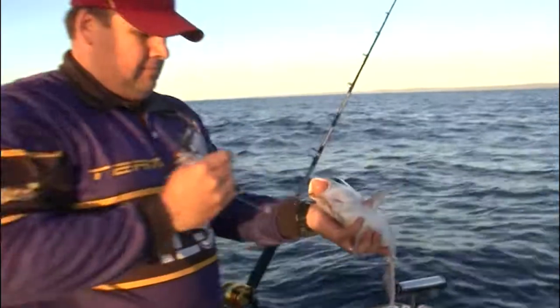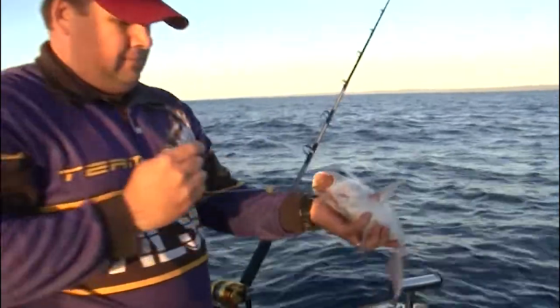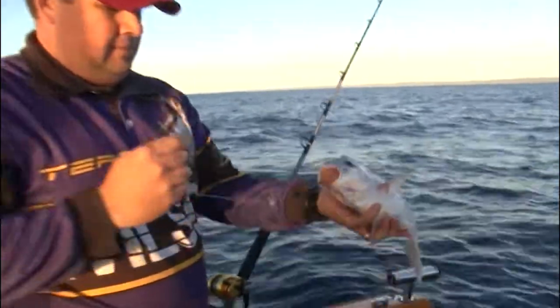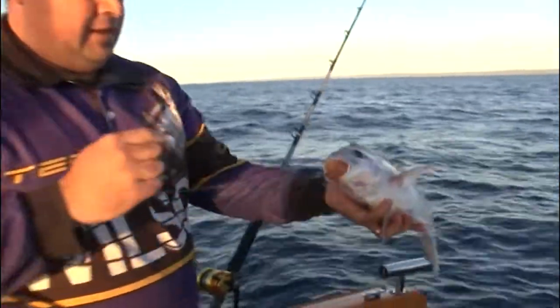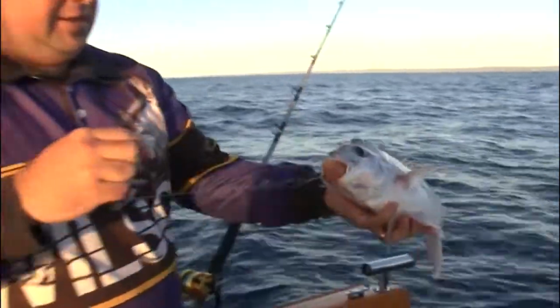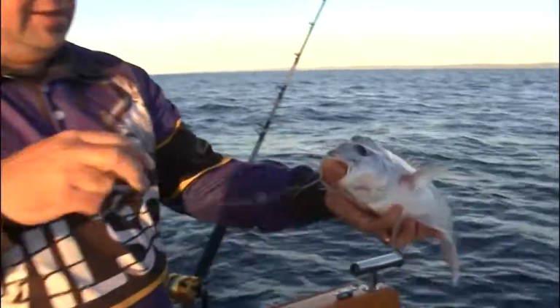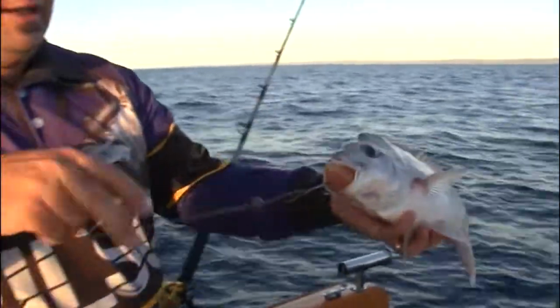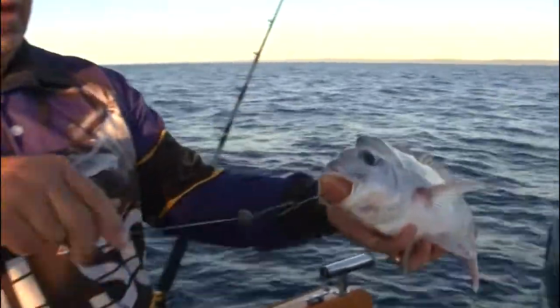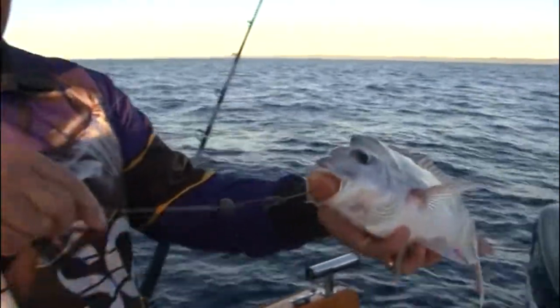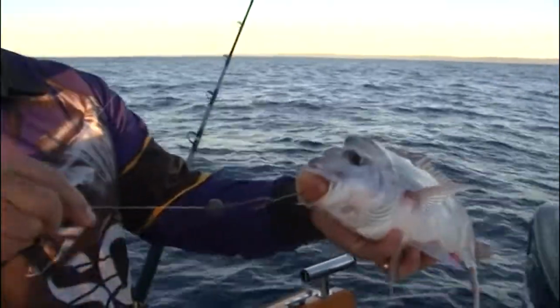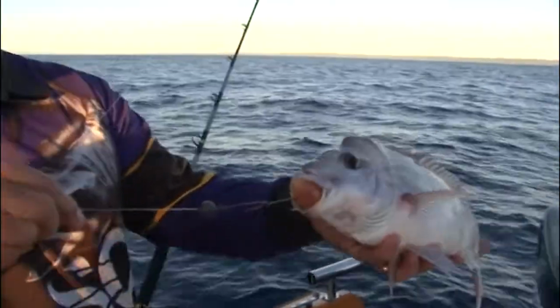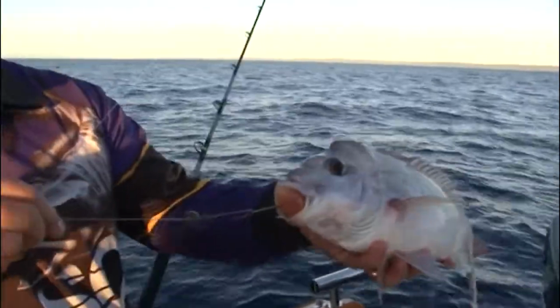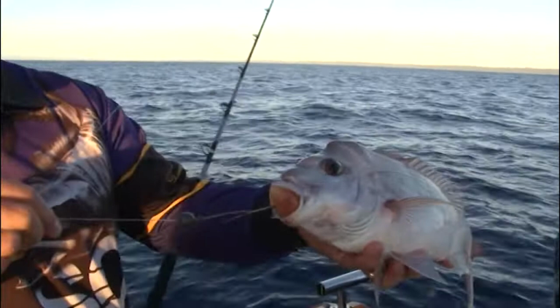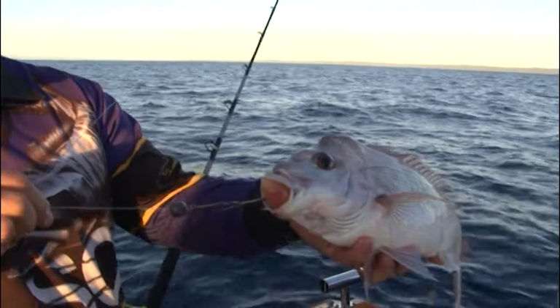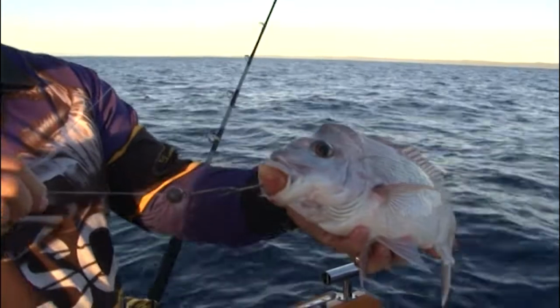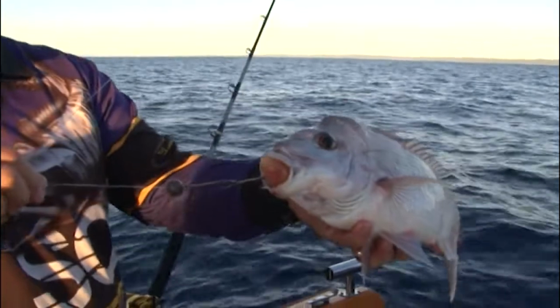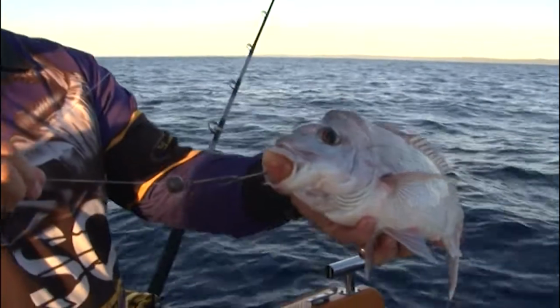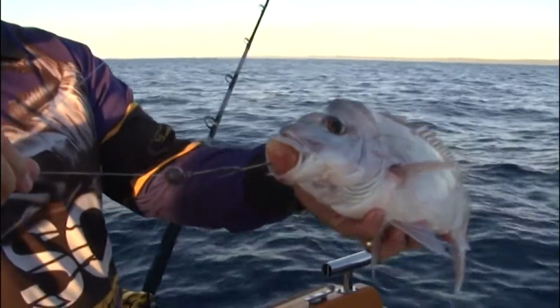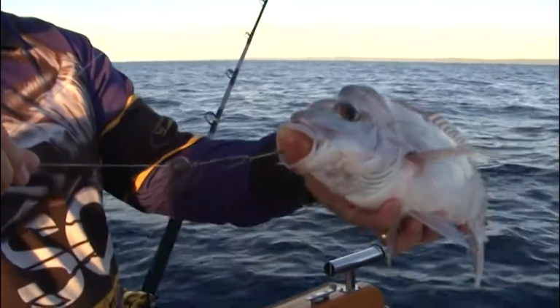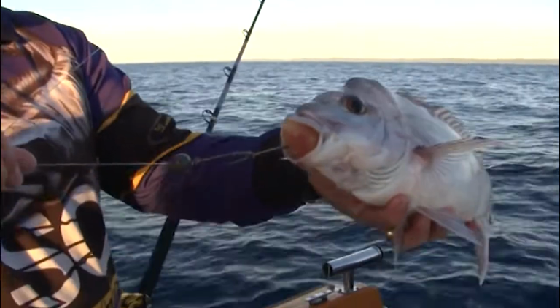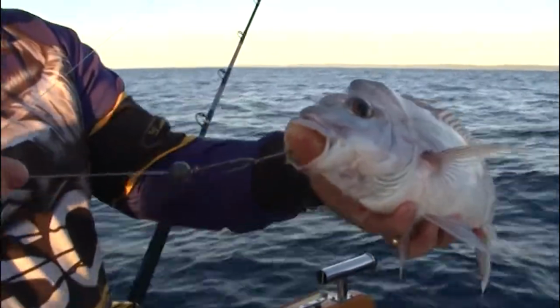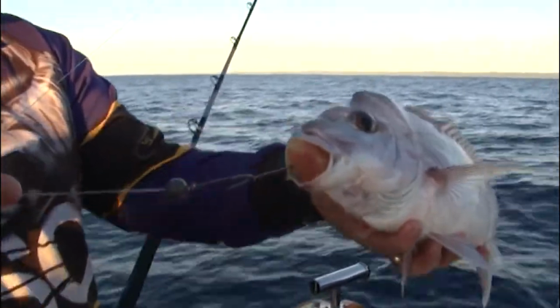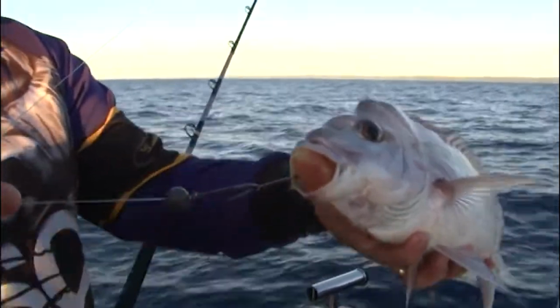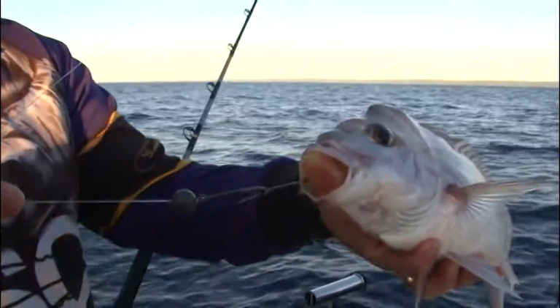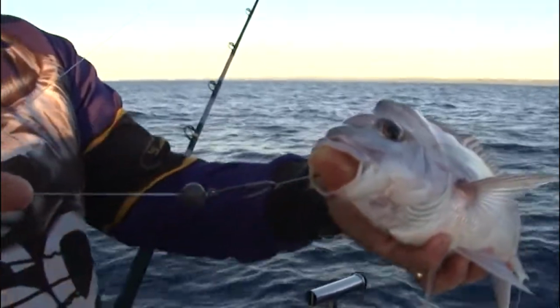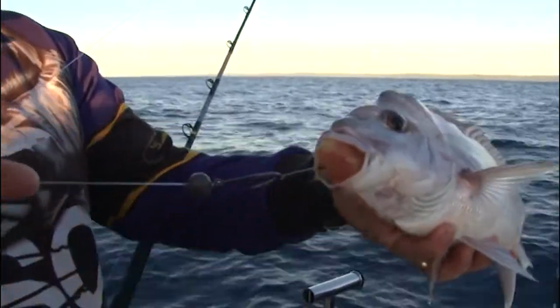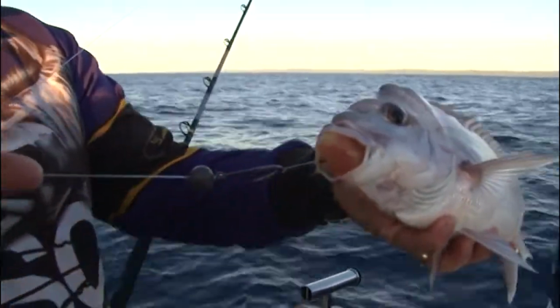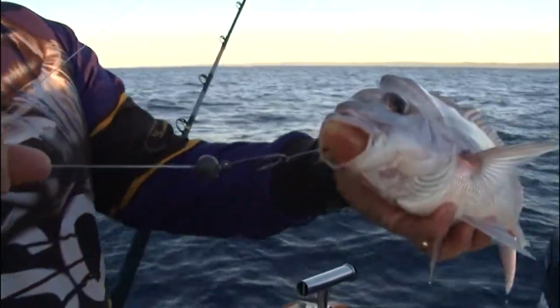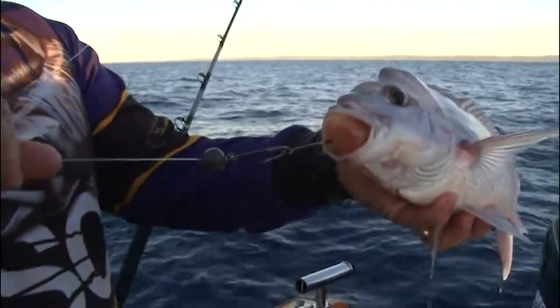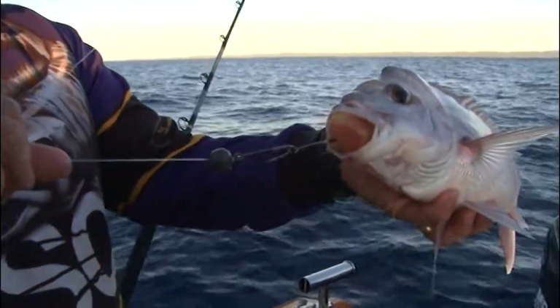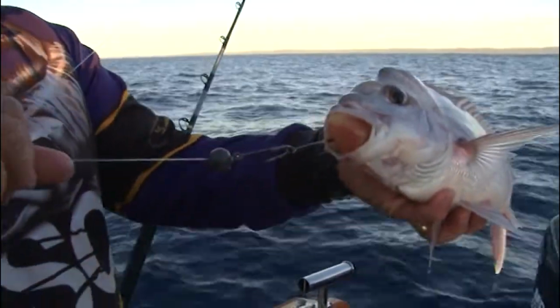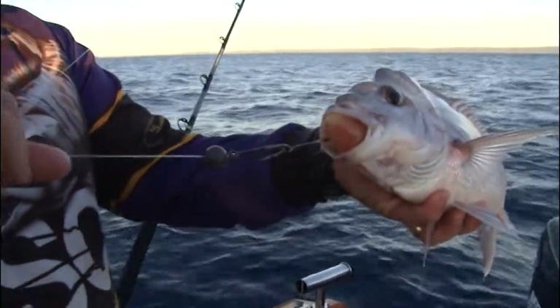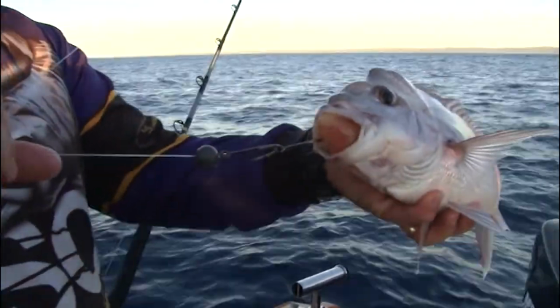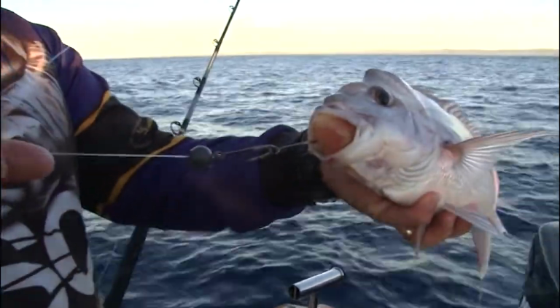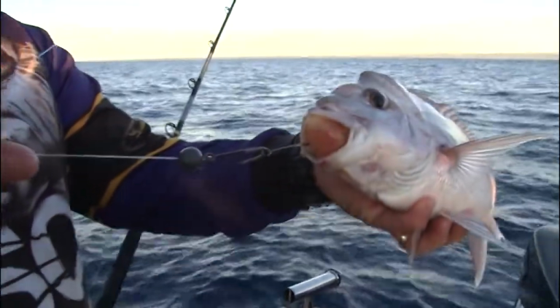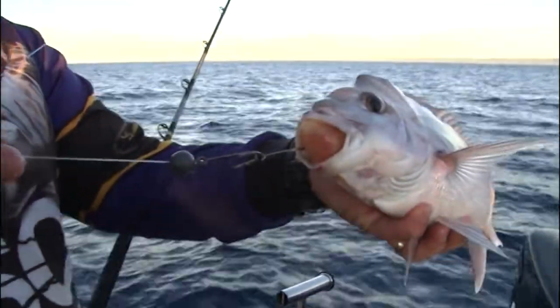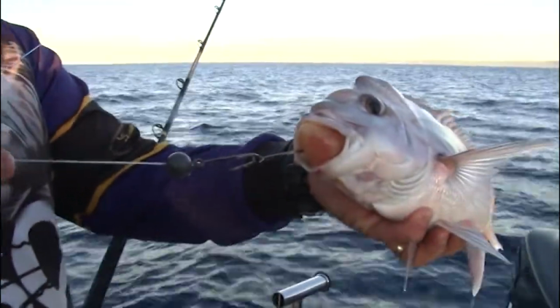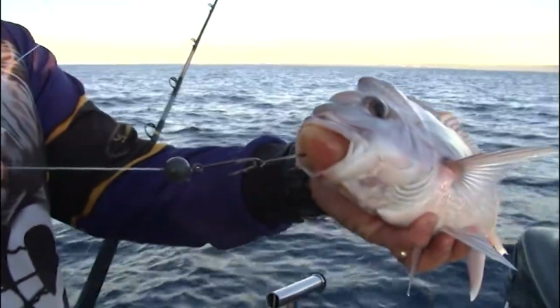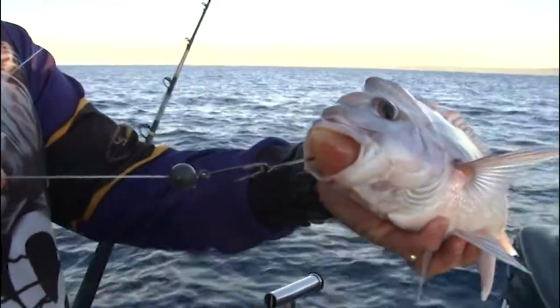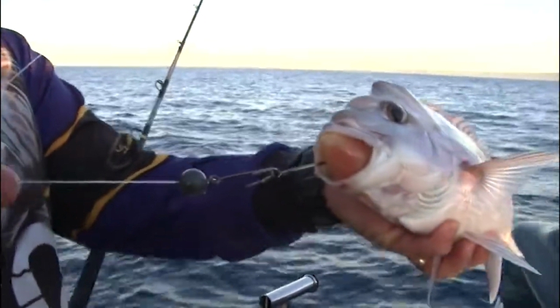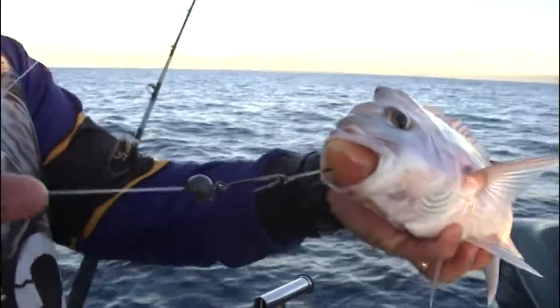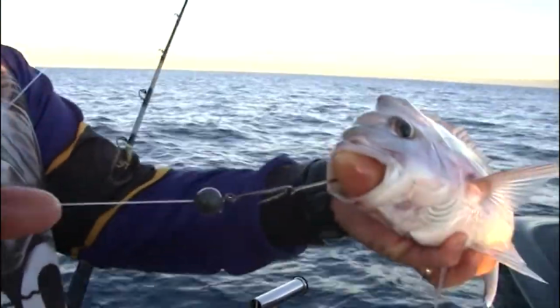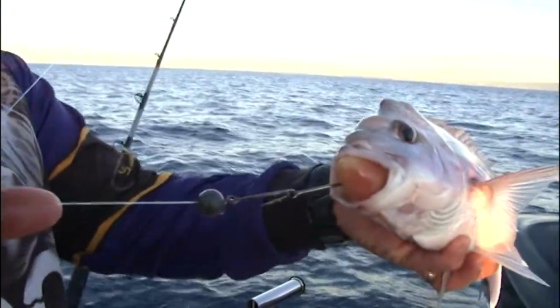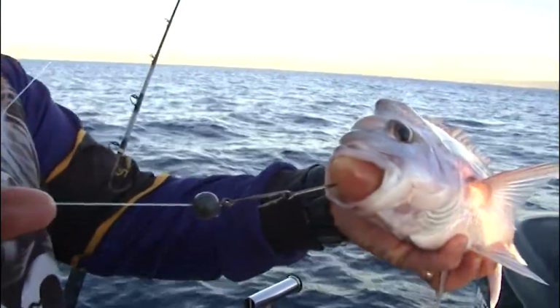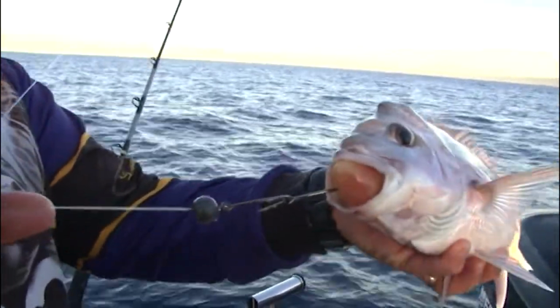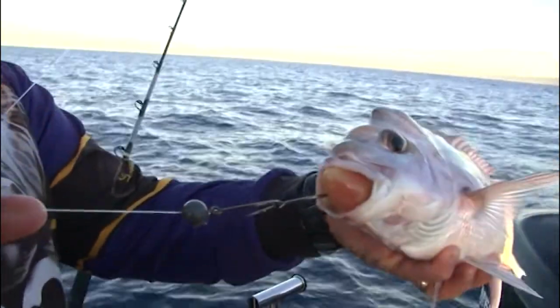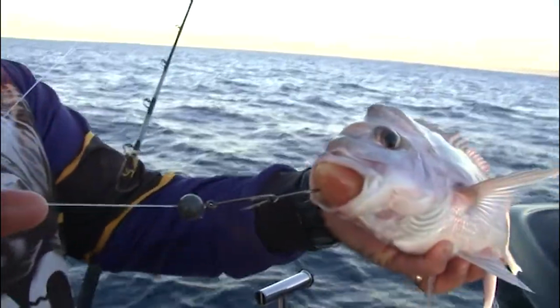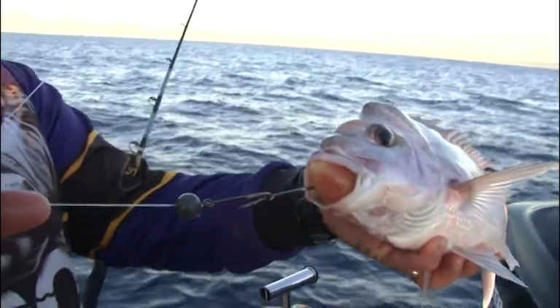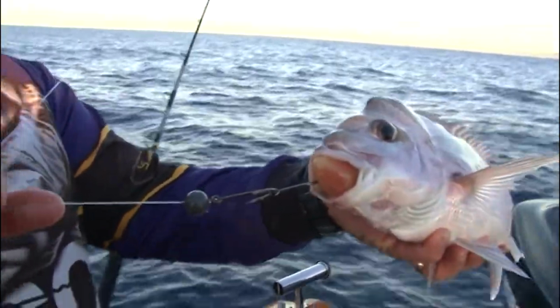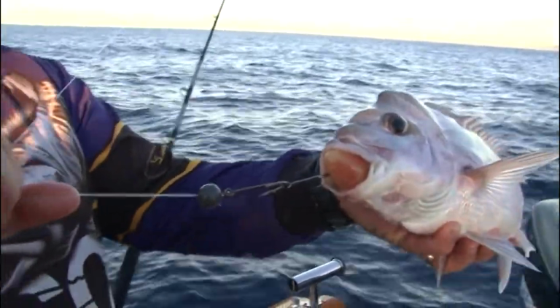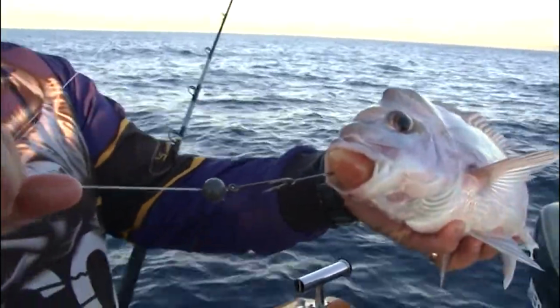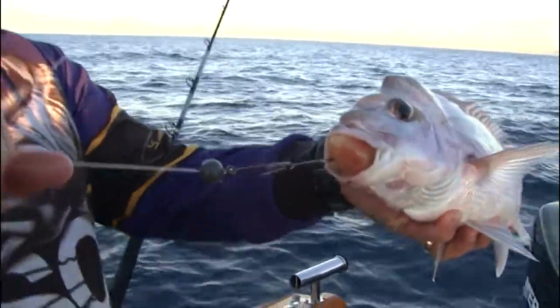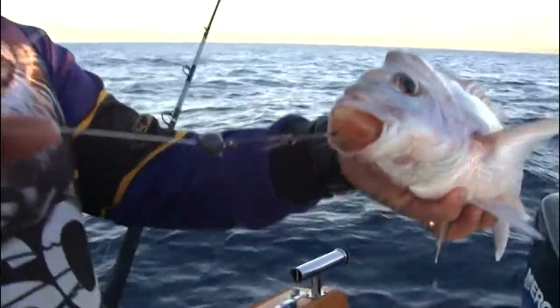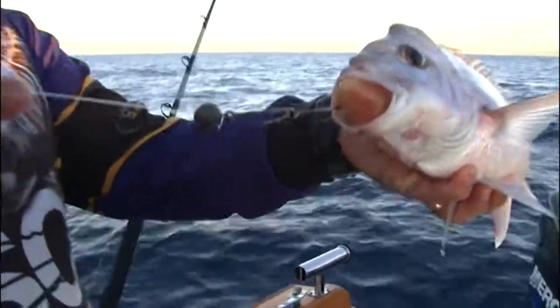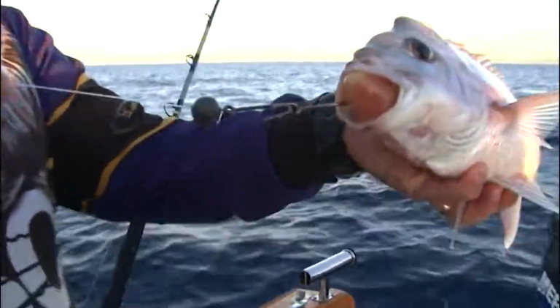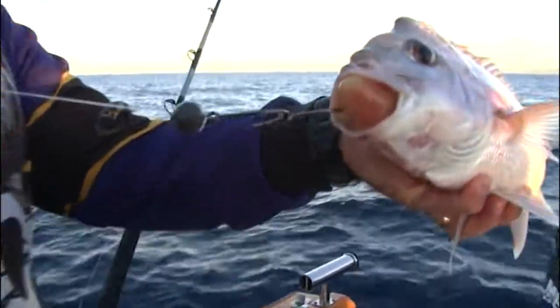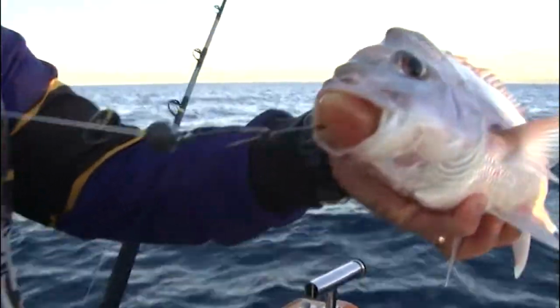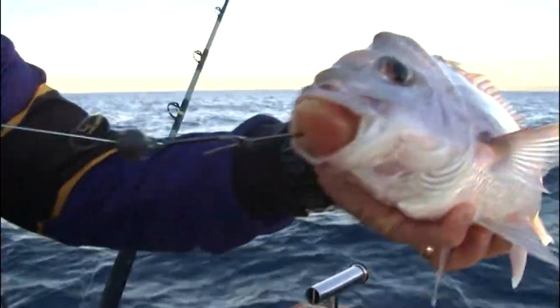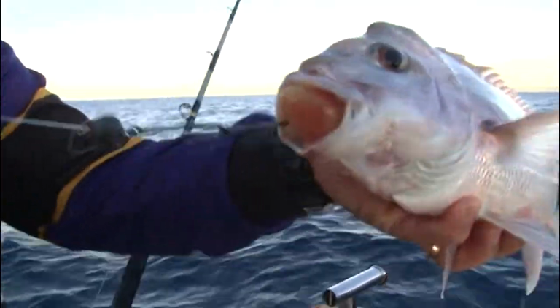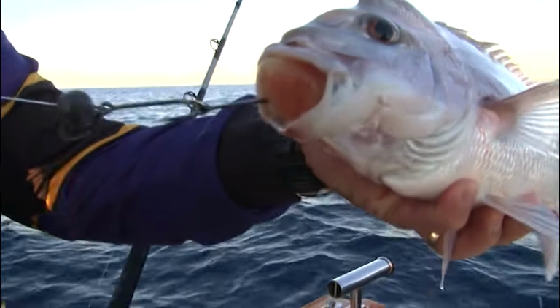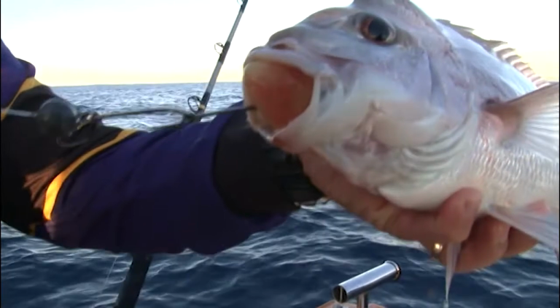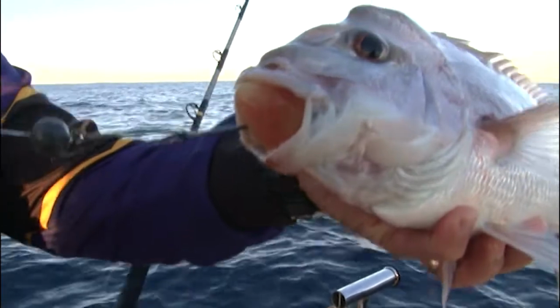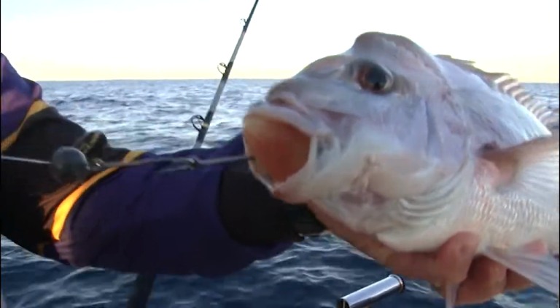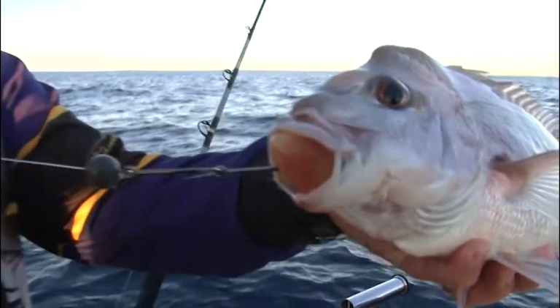You can see the rig we're using — it's just a simple floating ball sinker run straight down onto the hook.